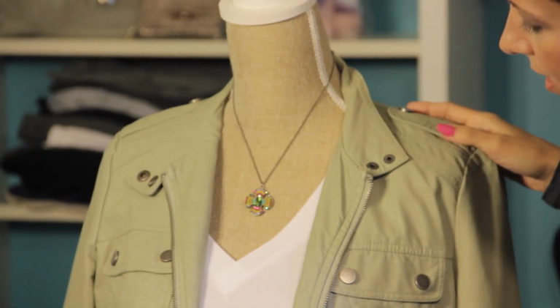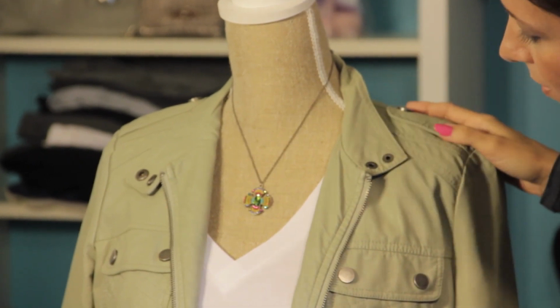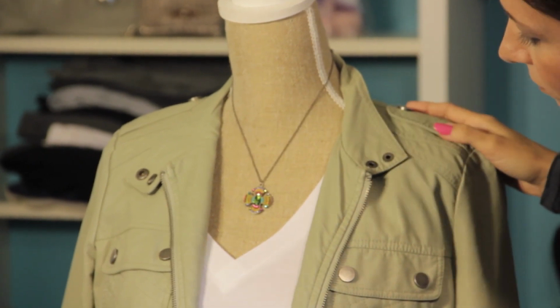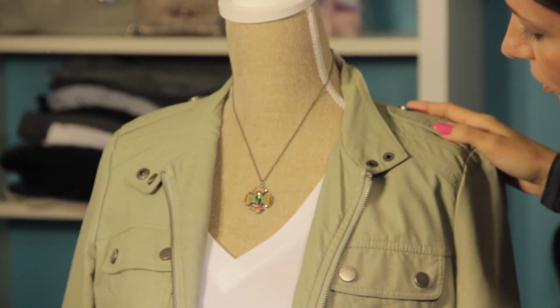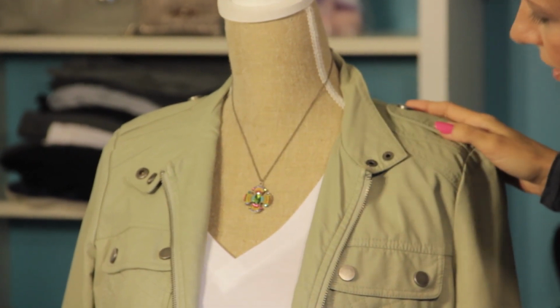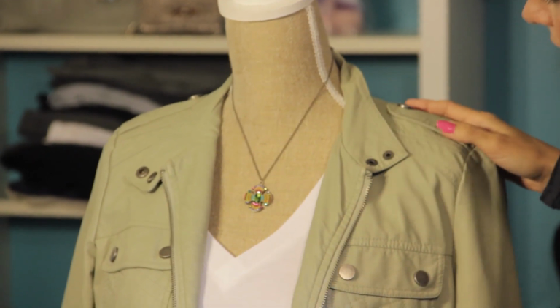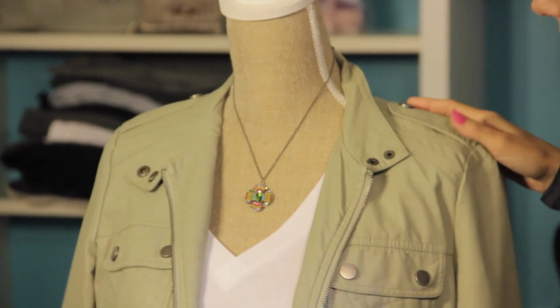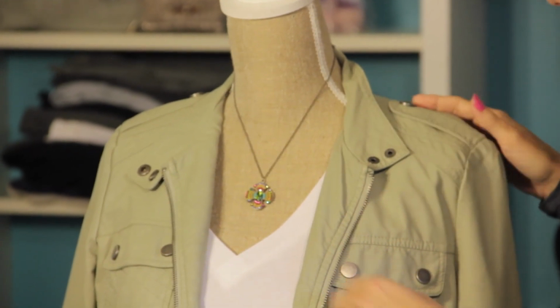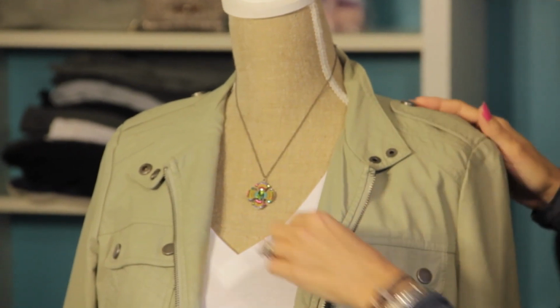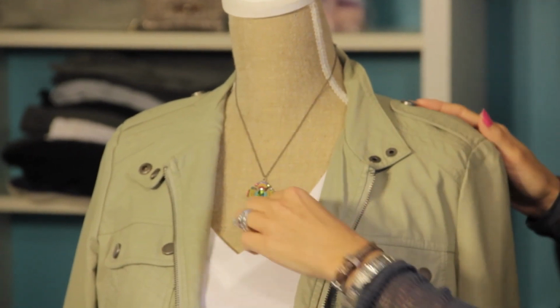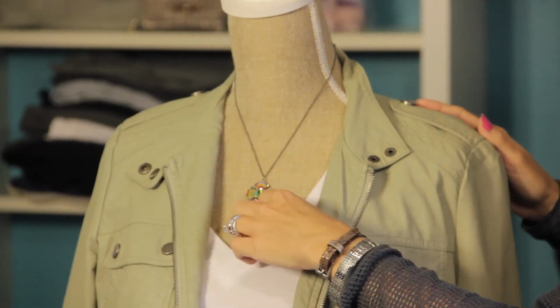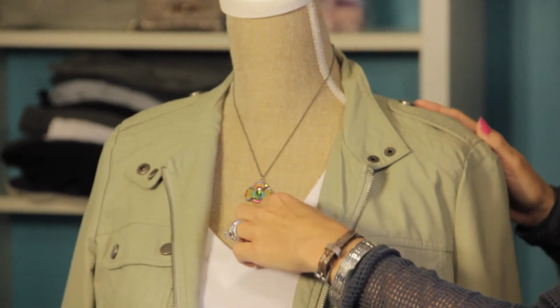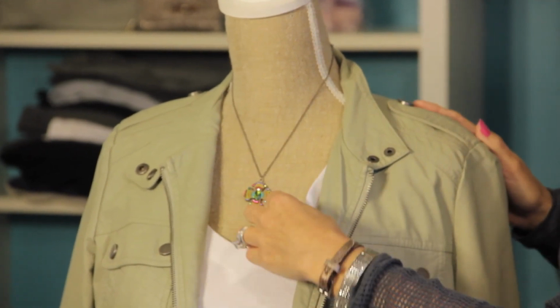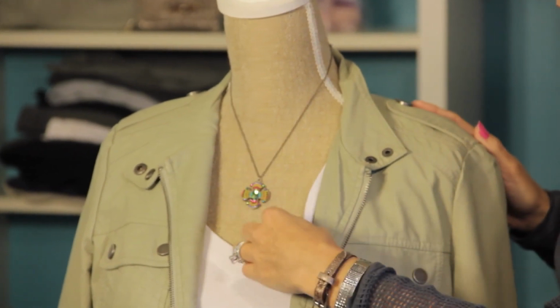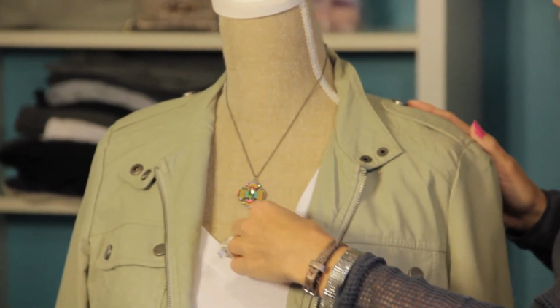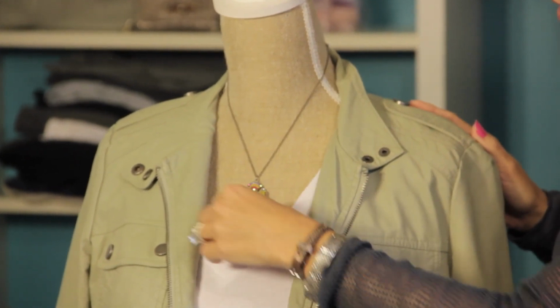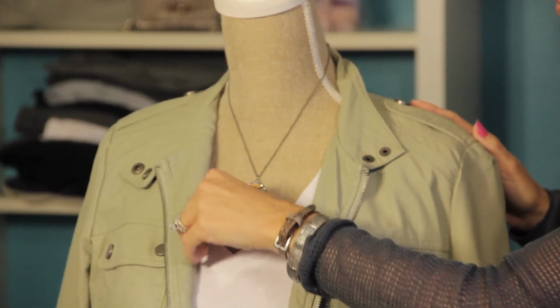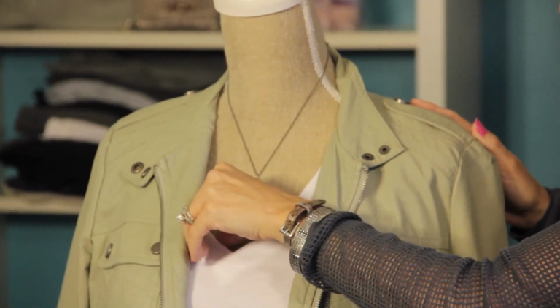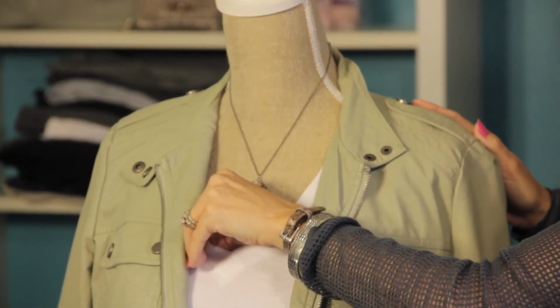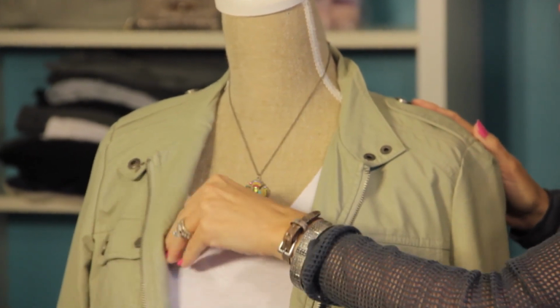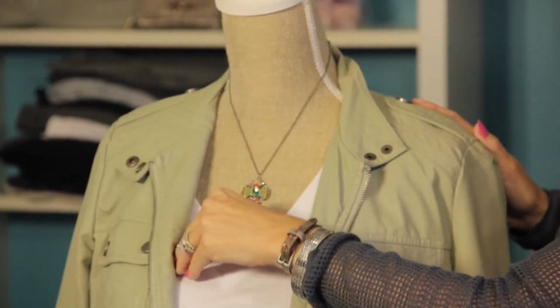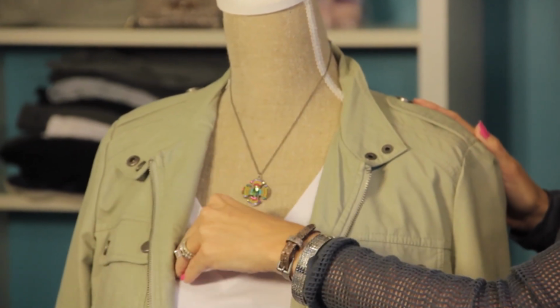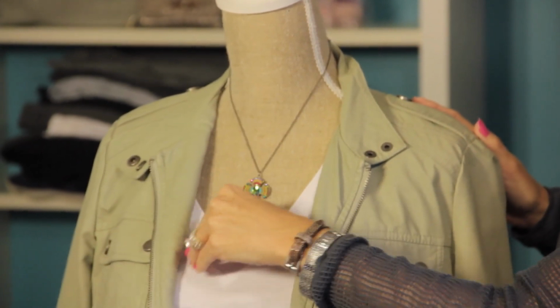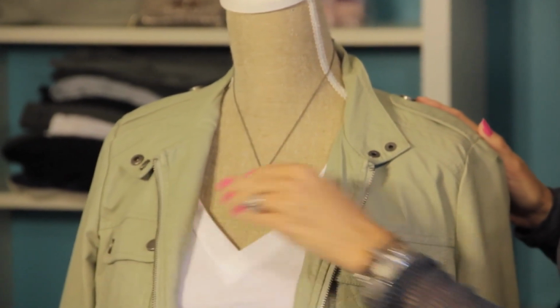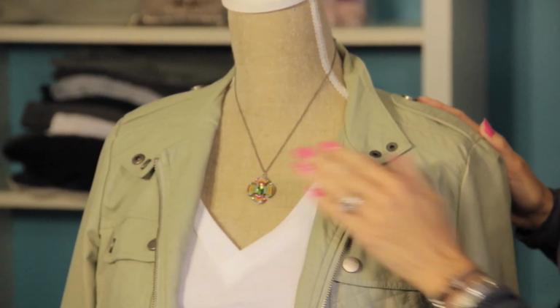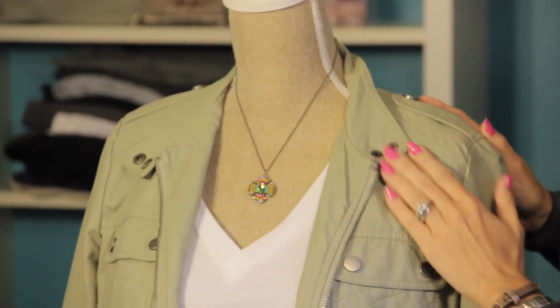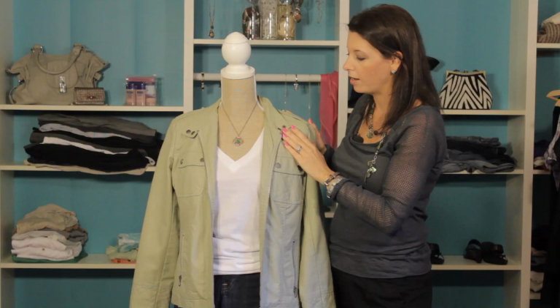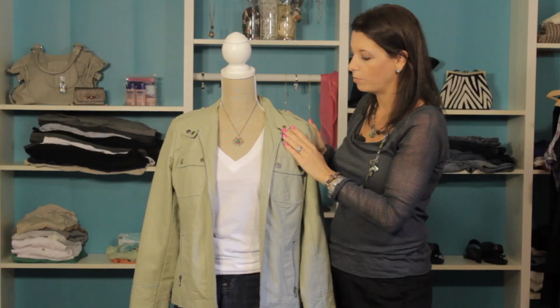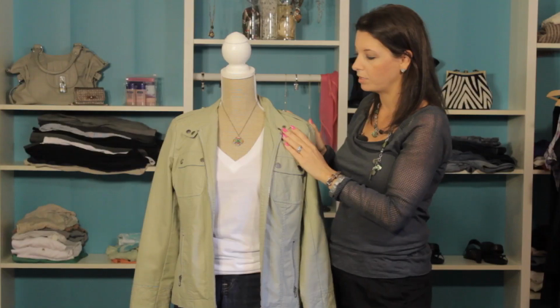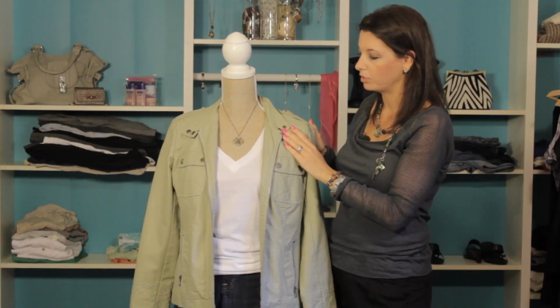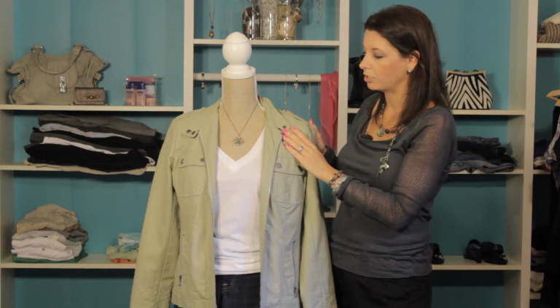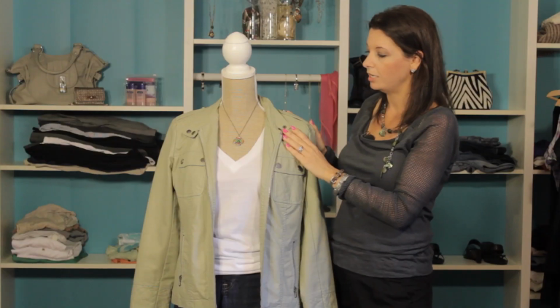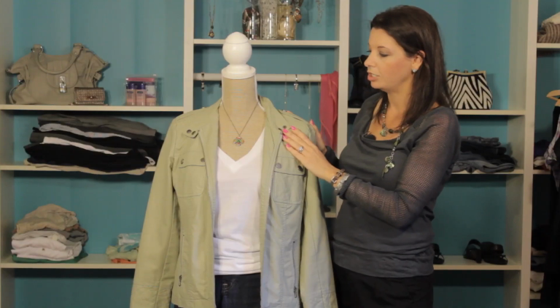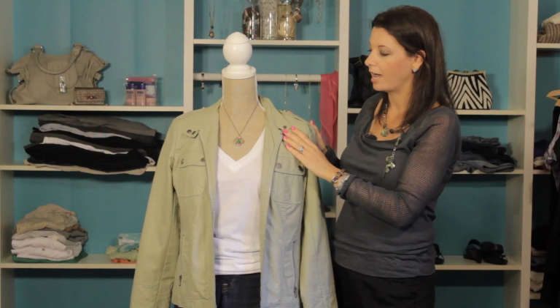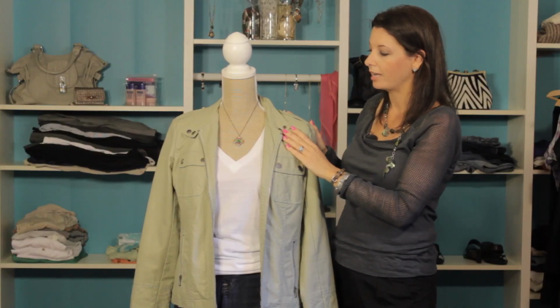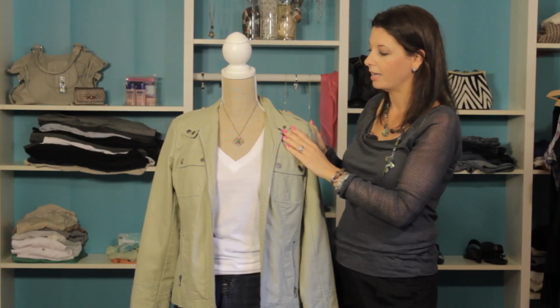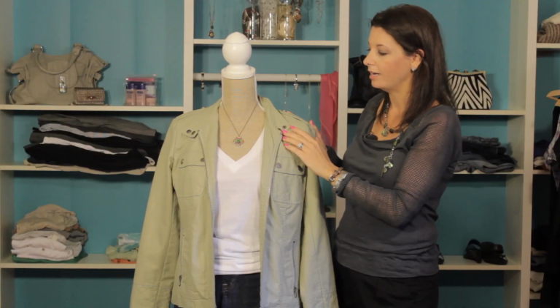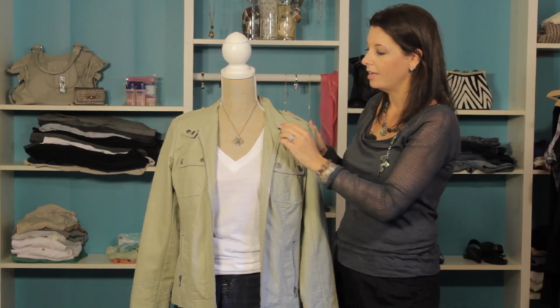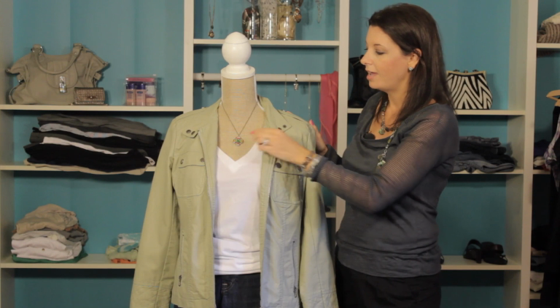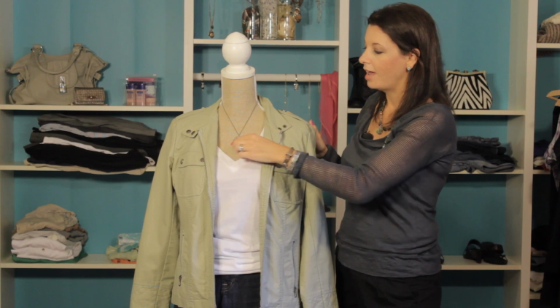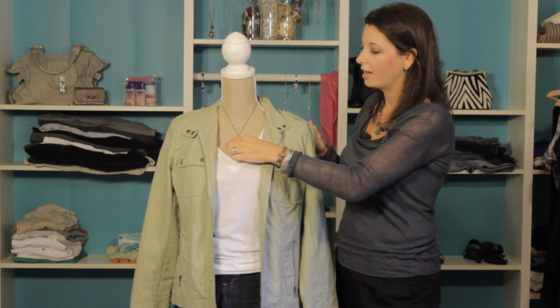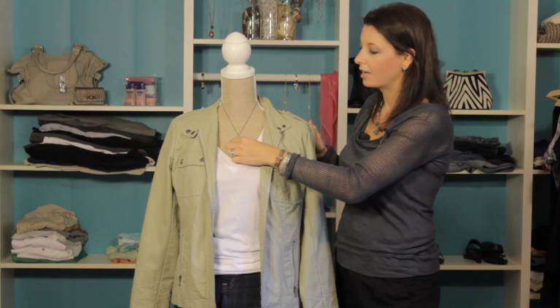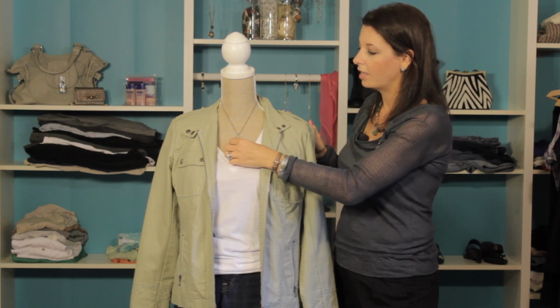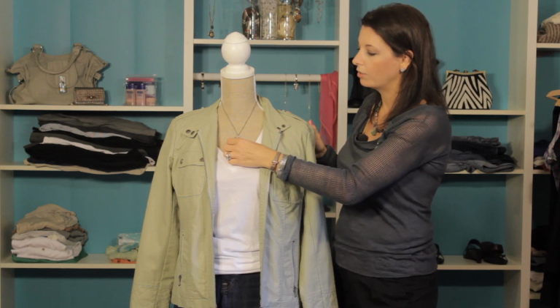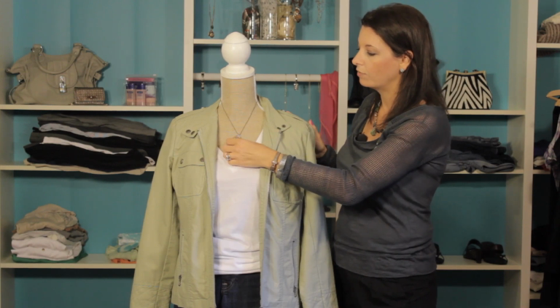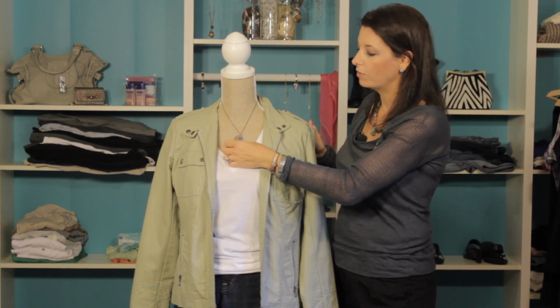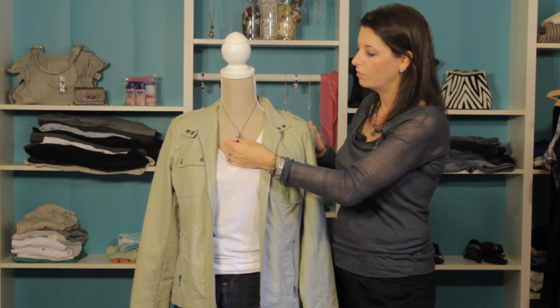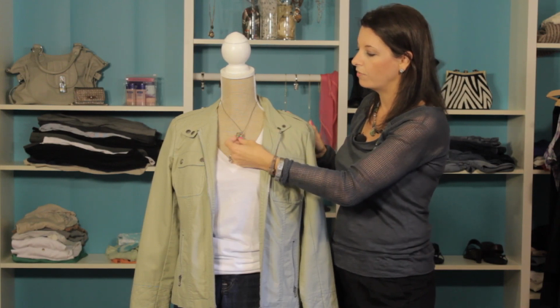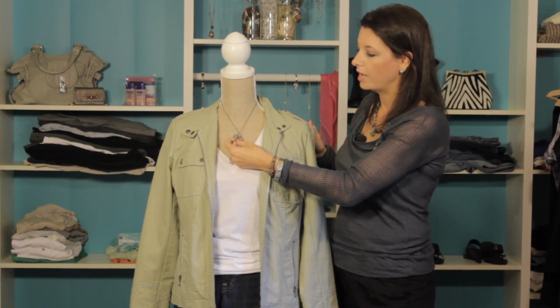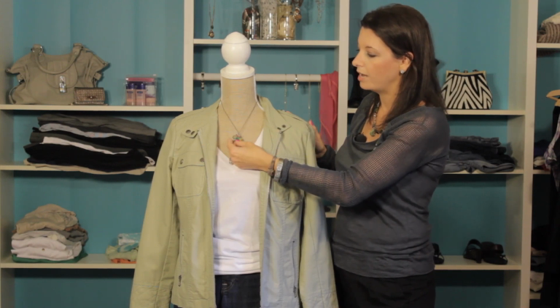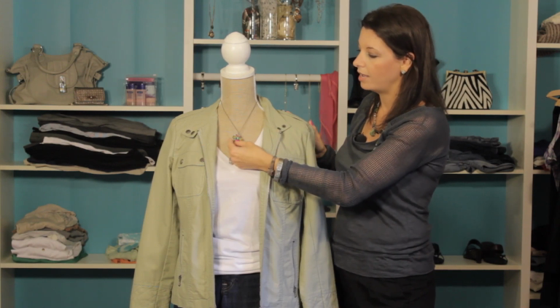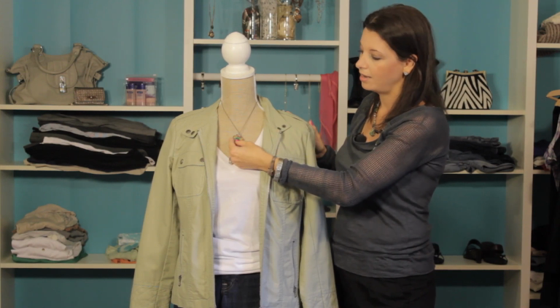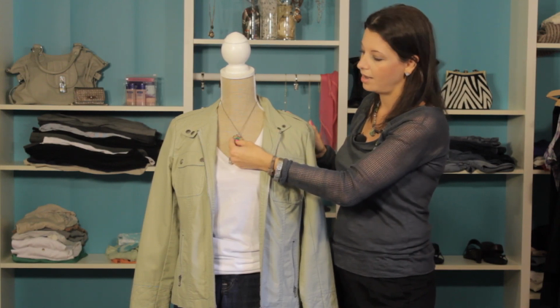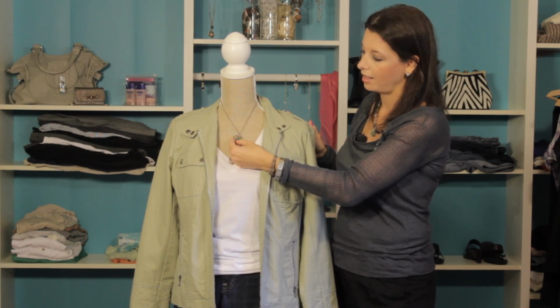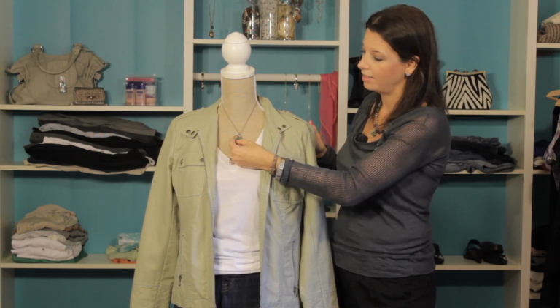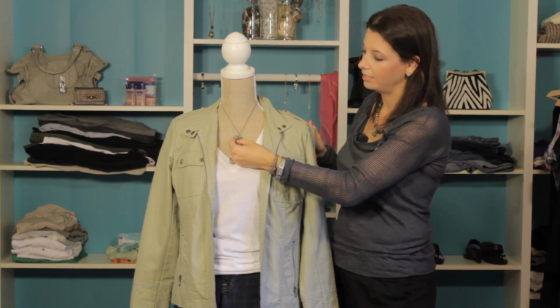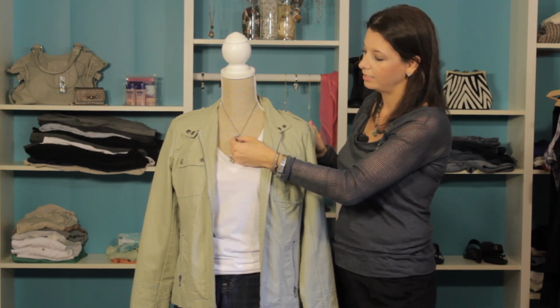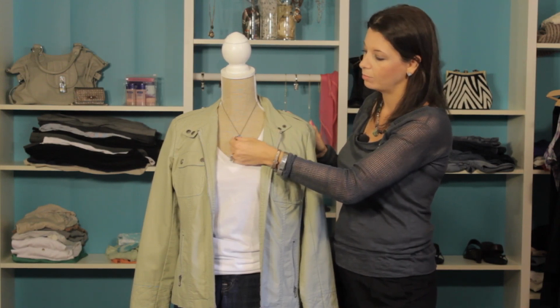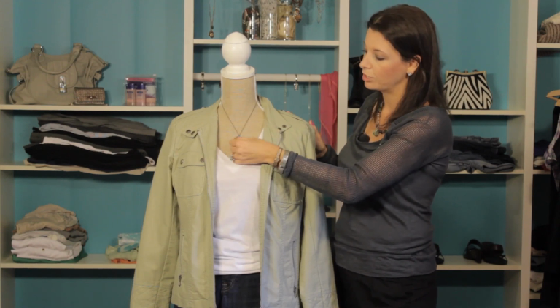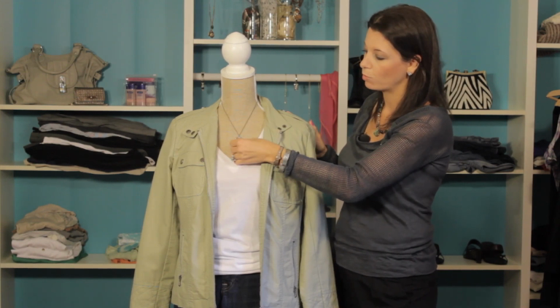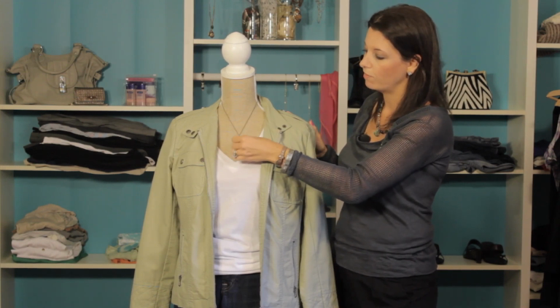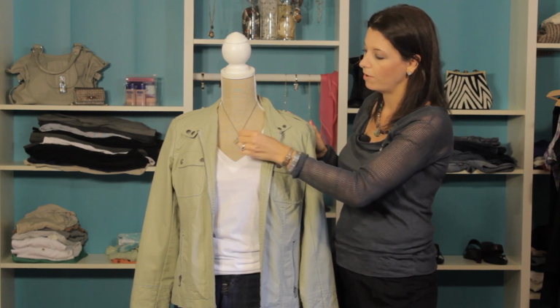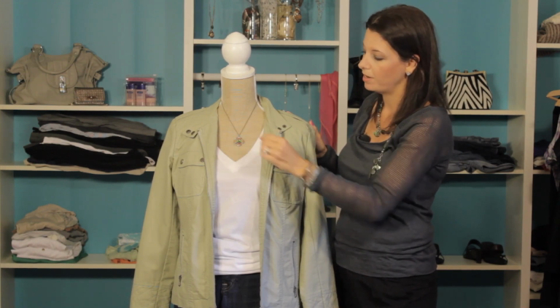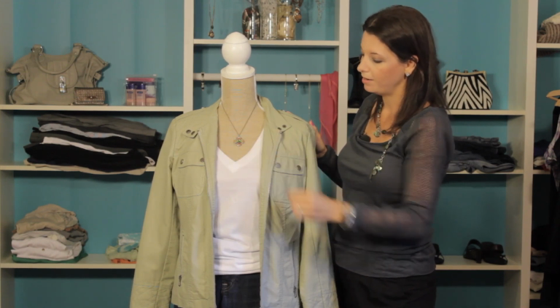We've just got this simple boy tee paired with this great jacket and a colorful, fun necklace. It's much more feminine.